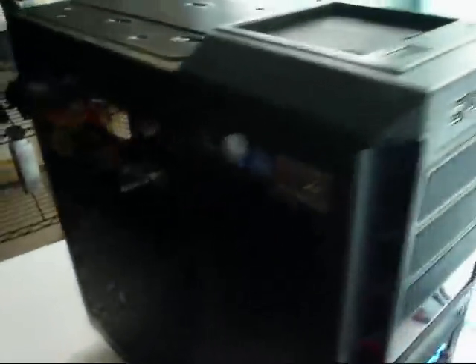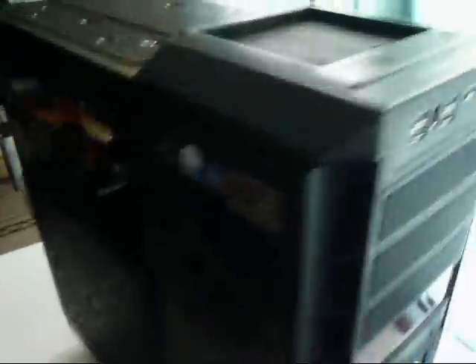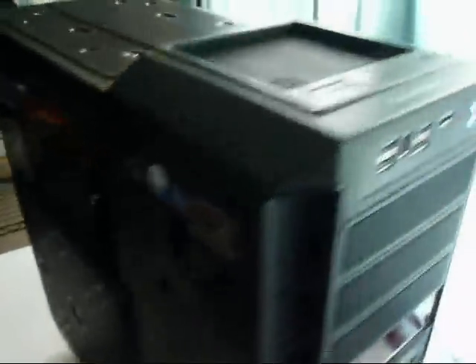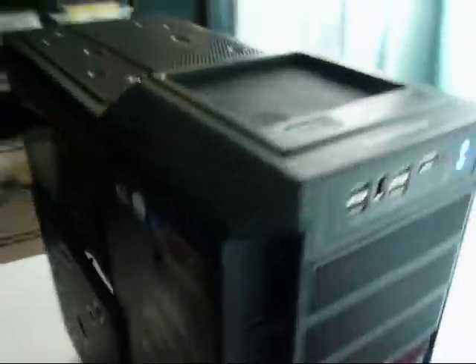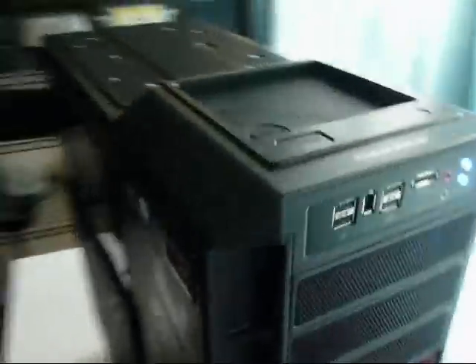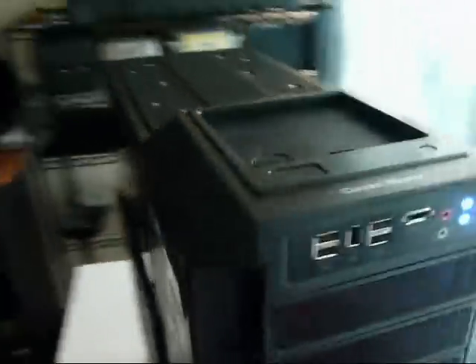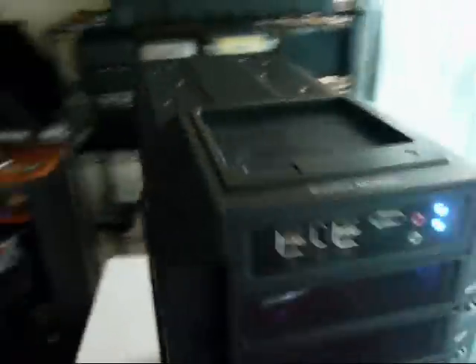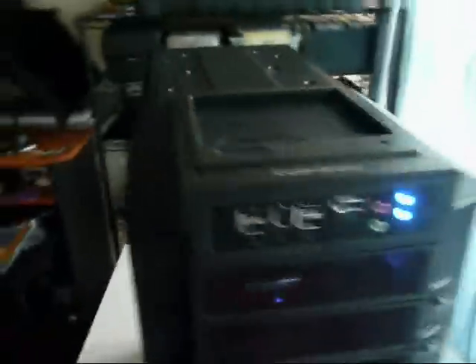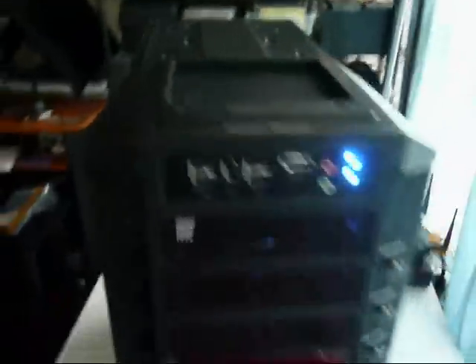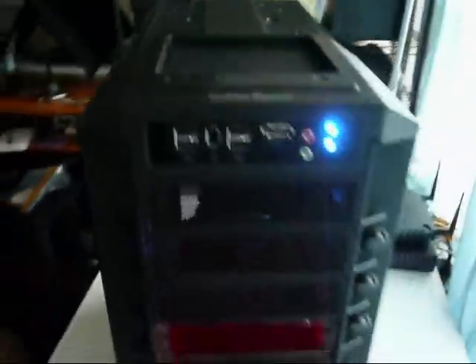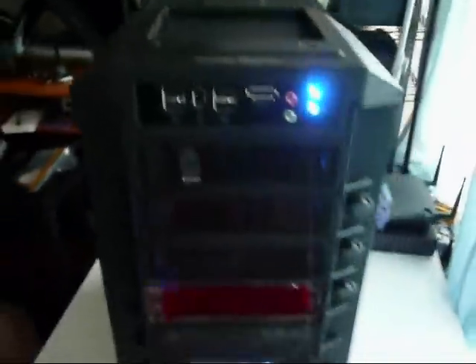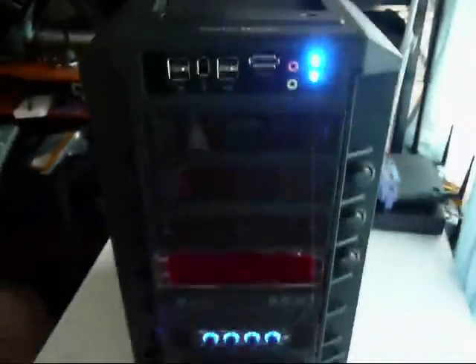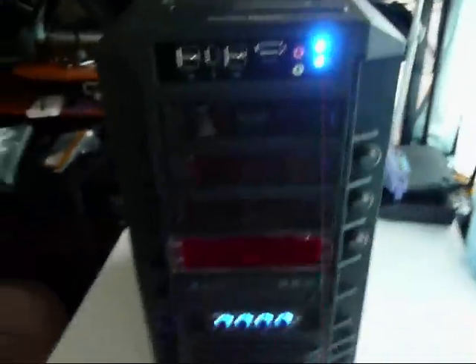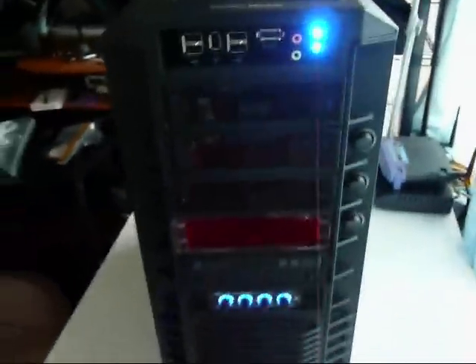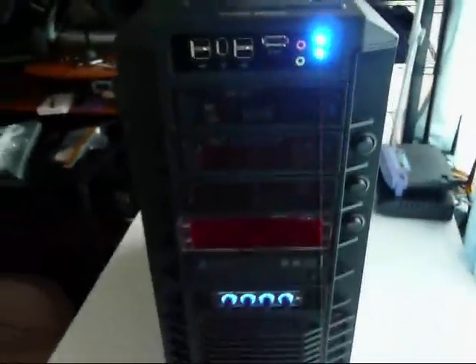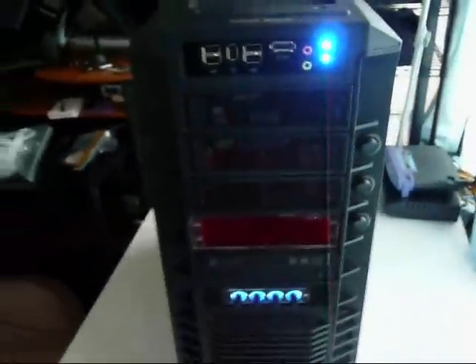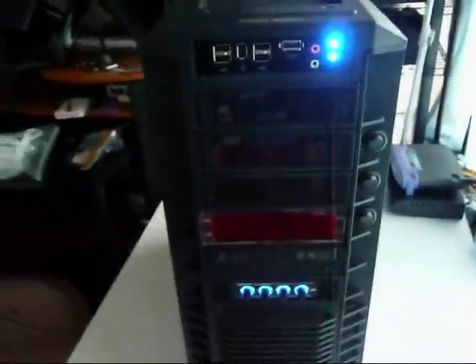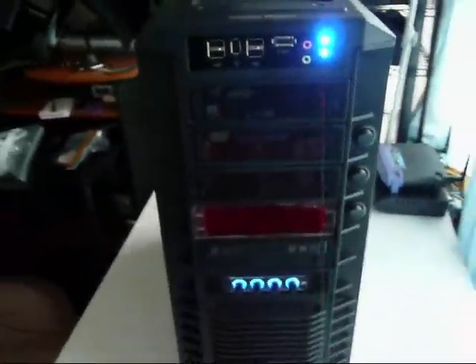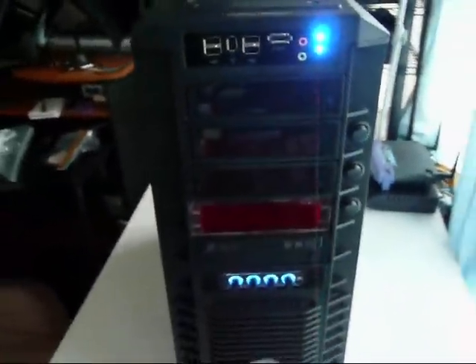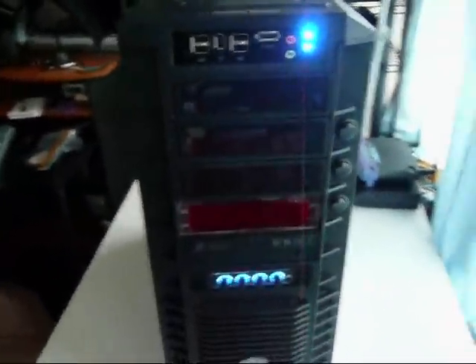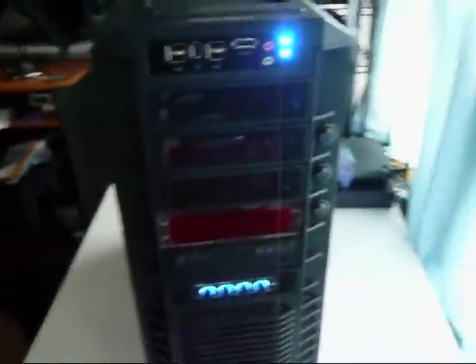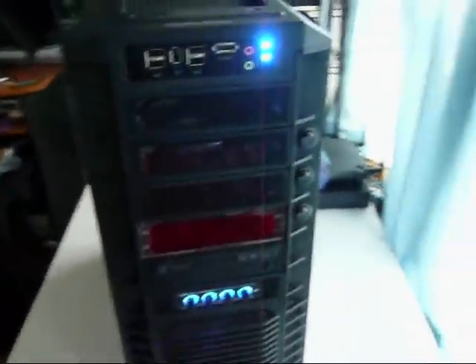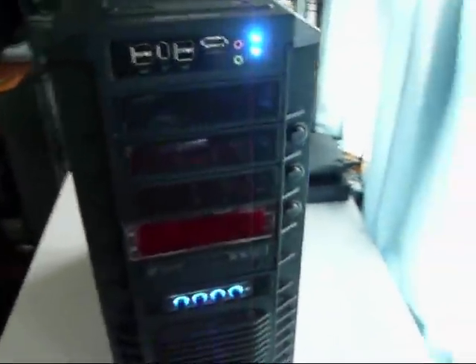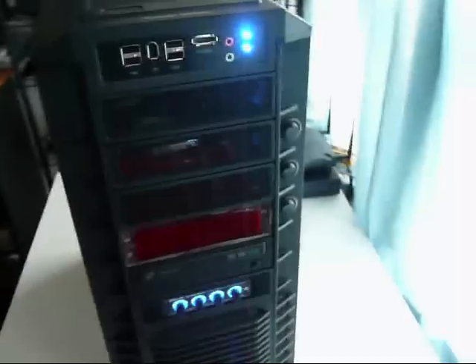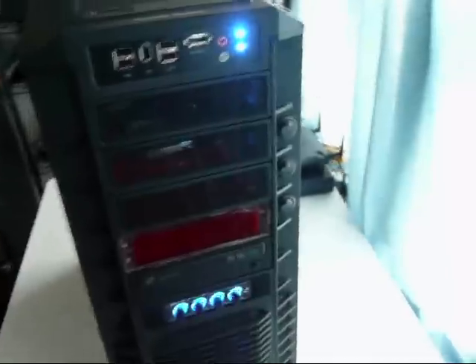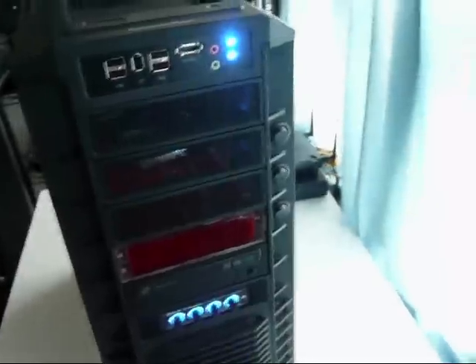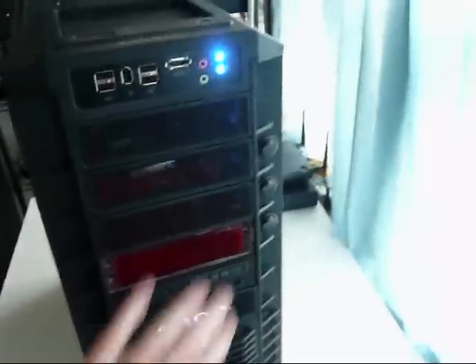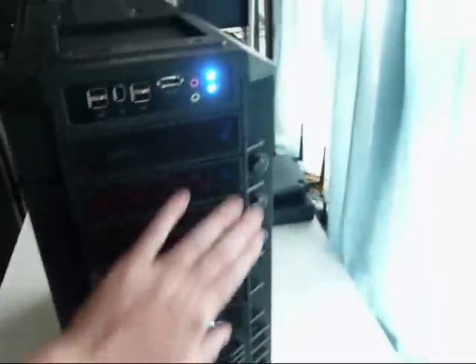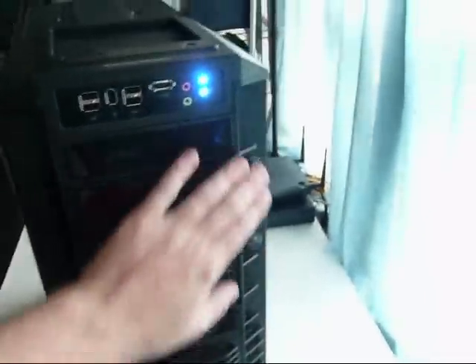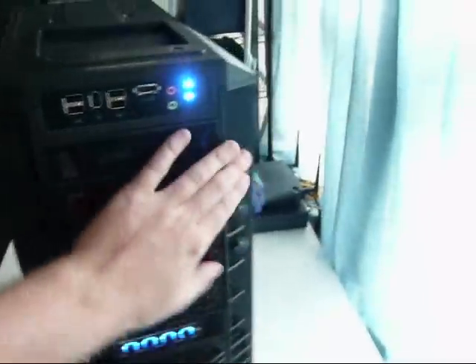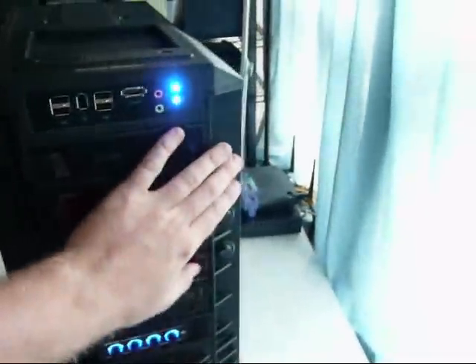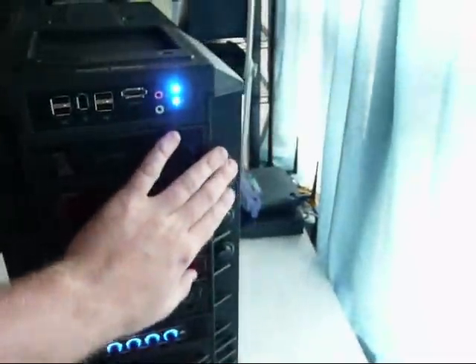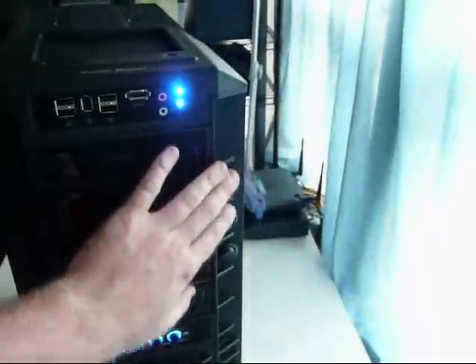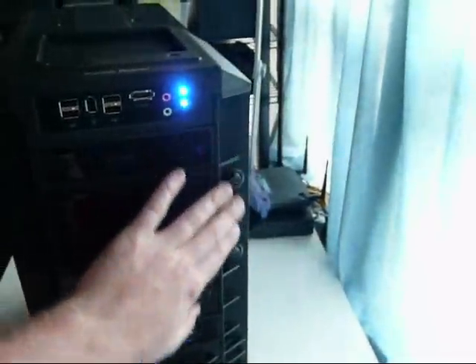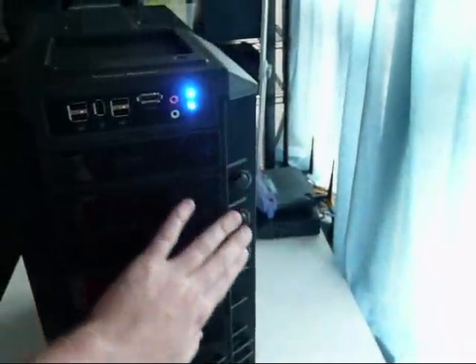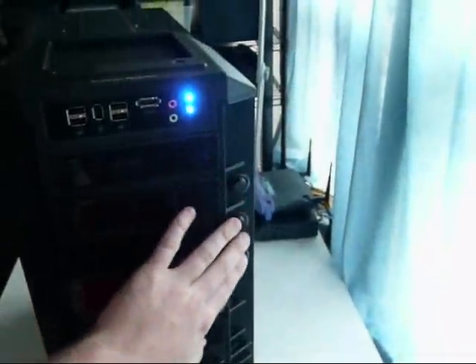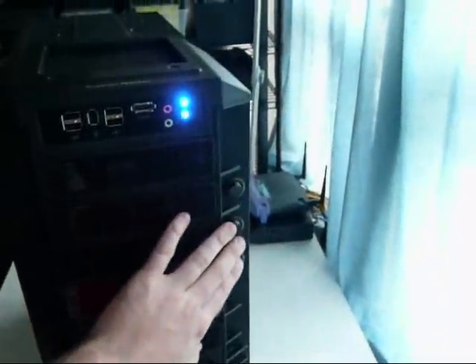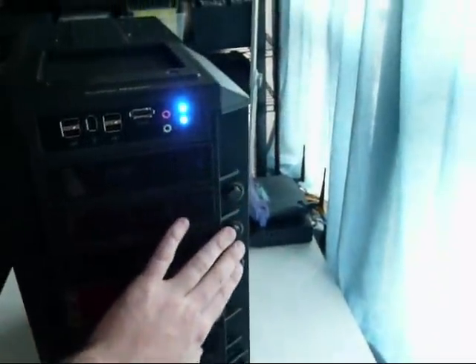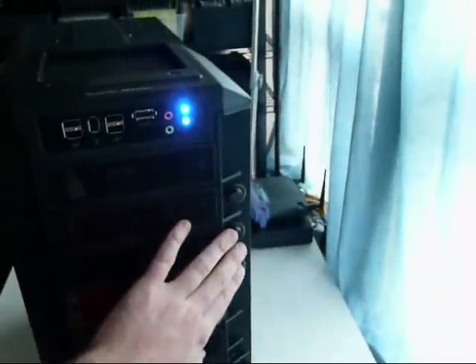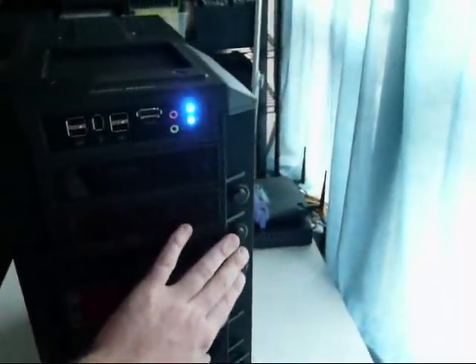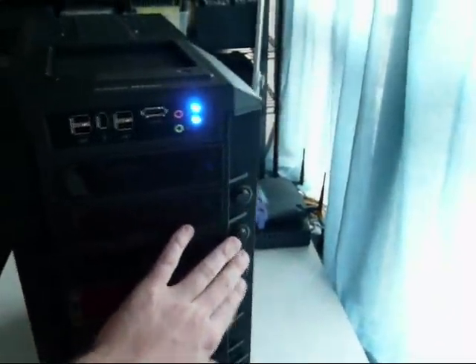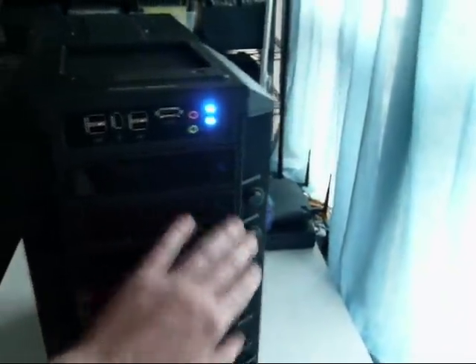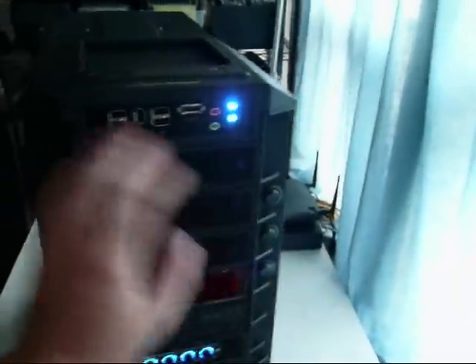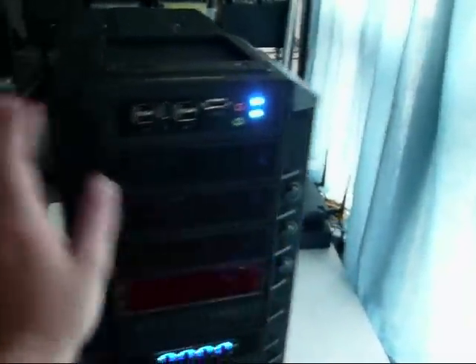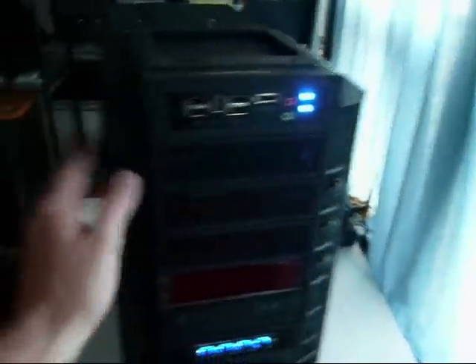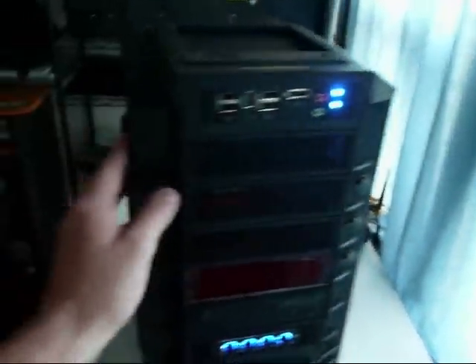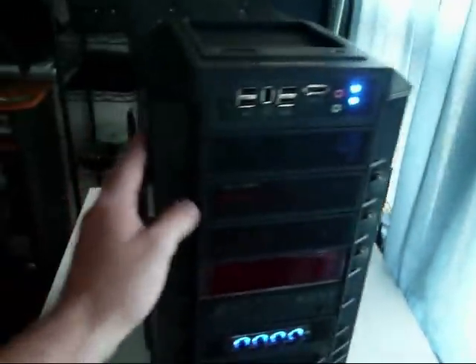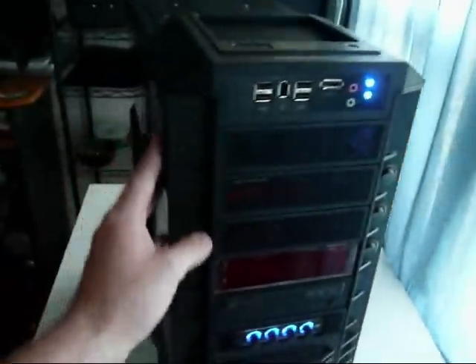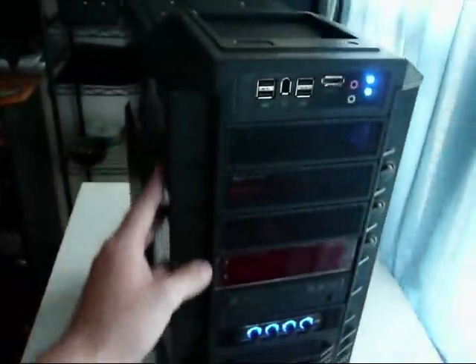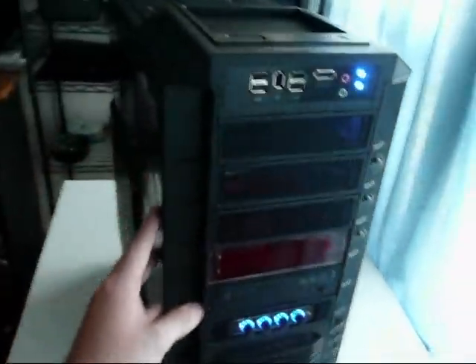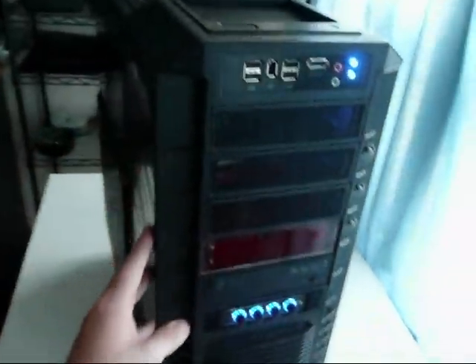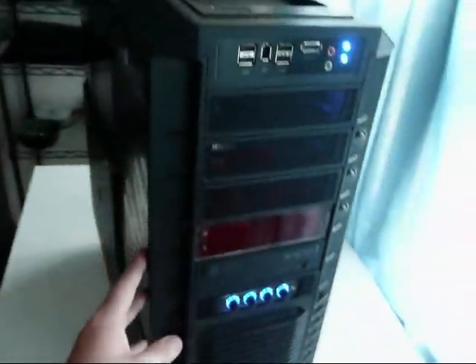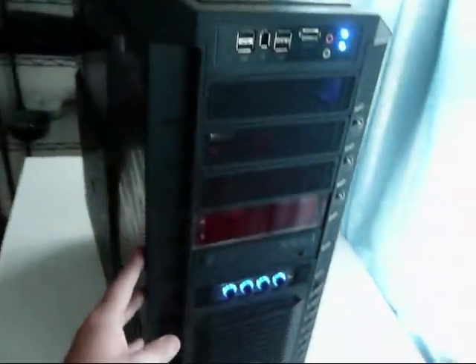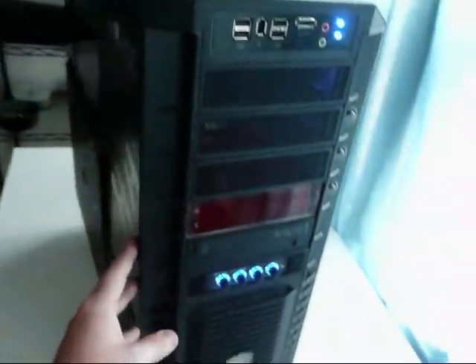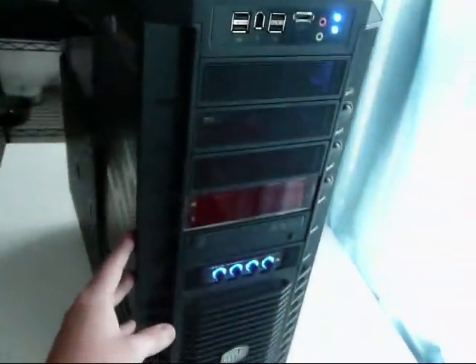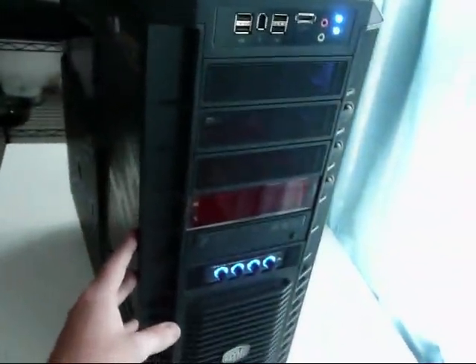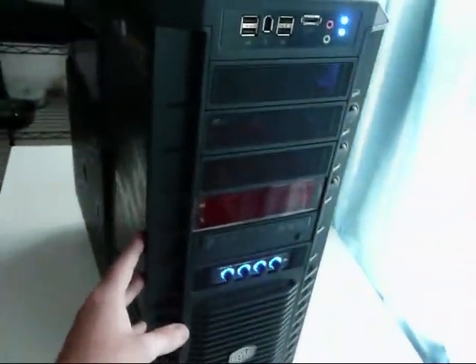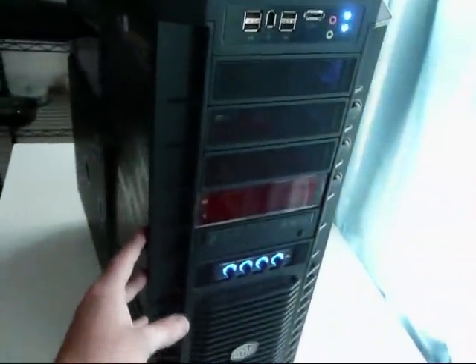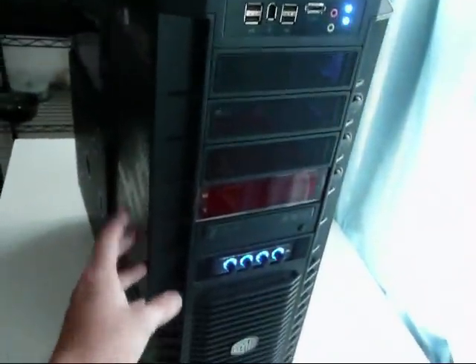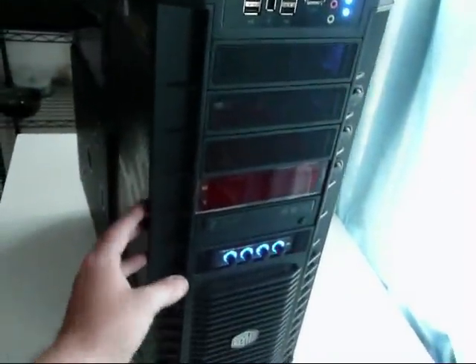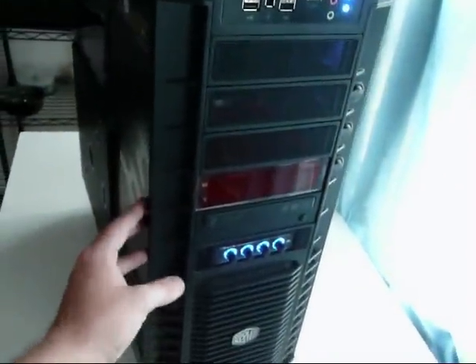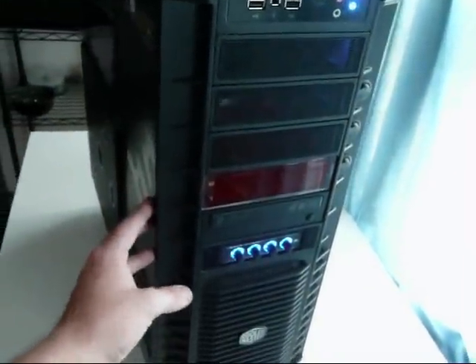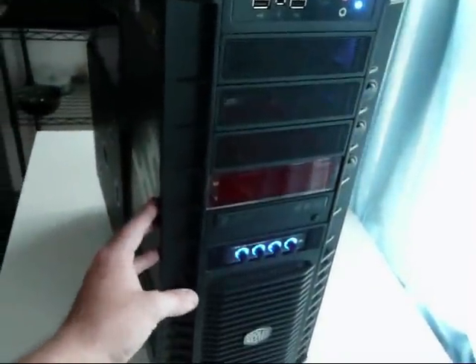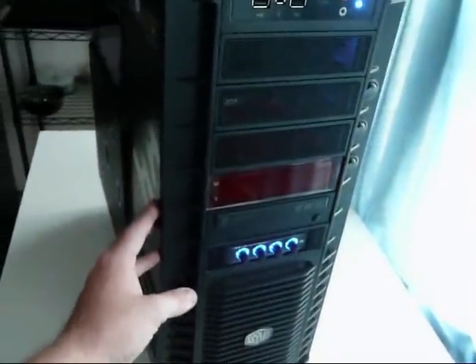It's a very quiet case — very pleased with it. This is my final mod that I've put in, aside from the initial hinge mod.